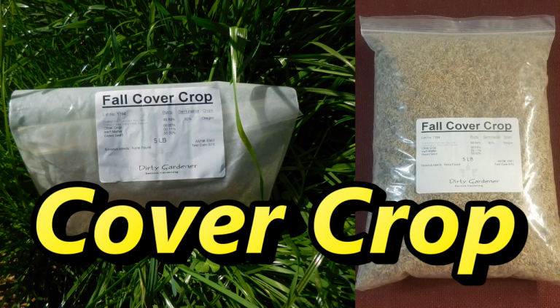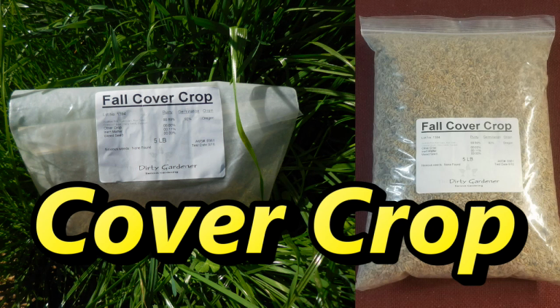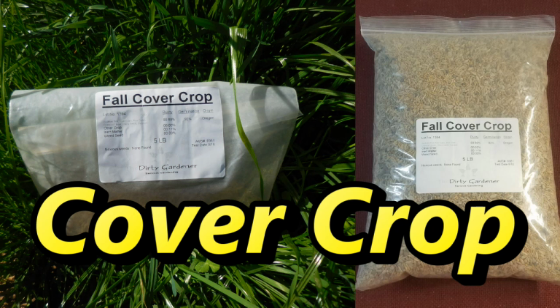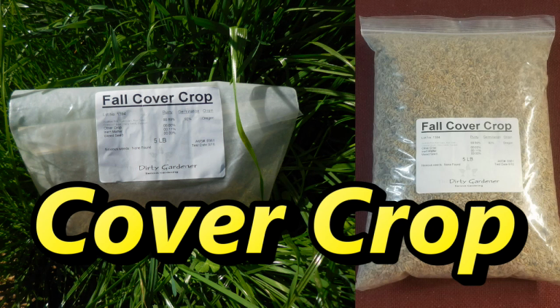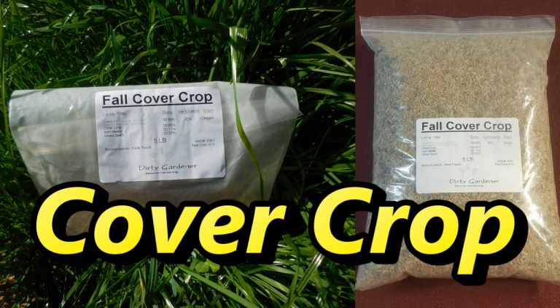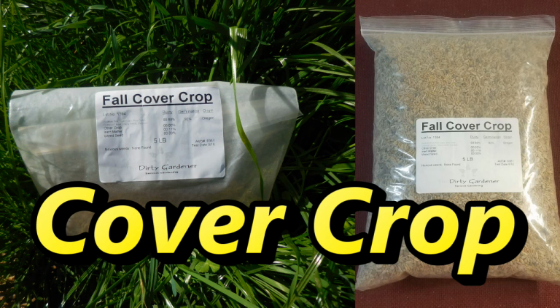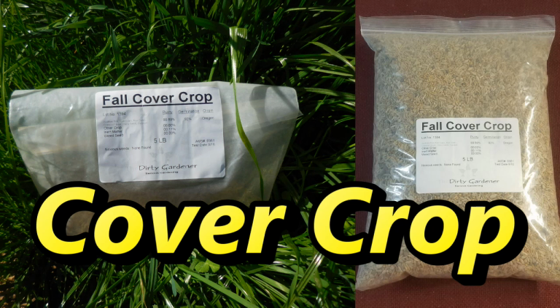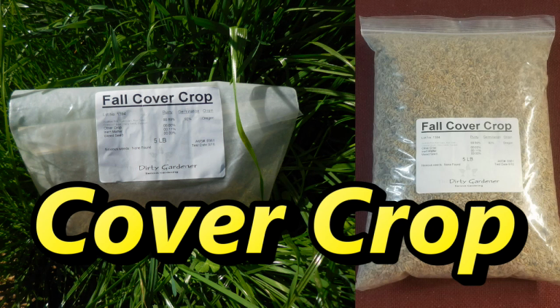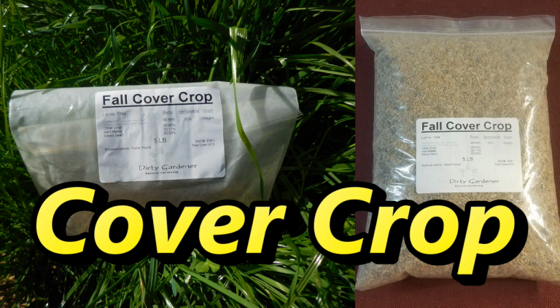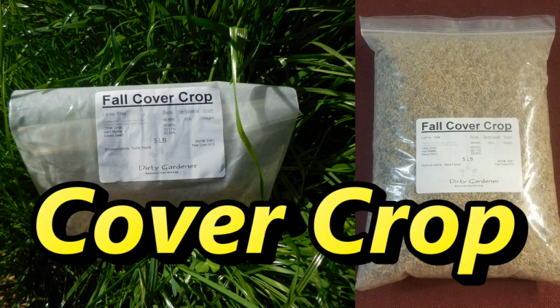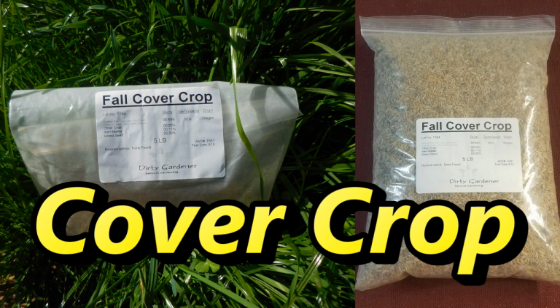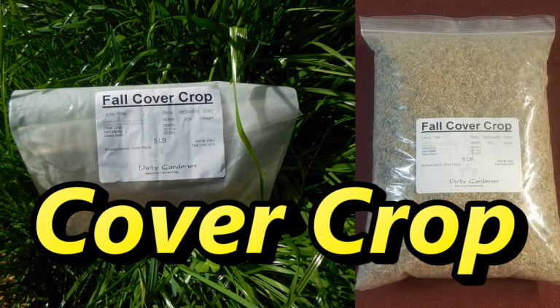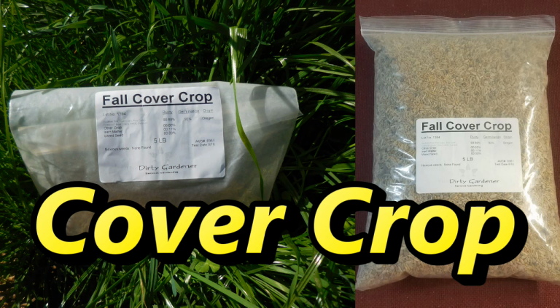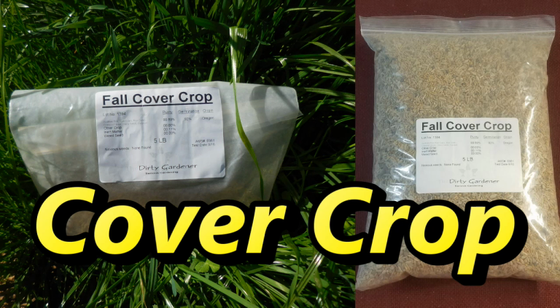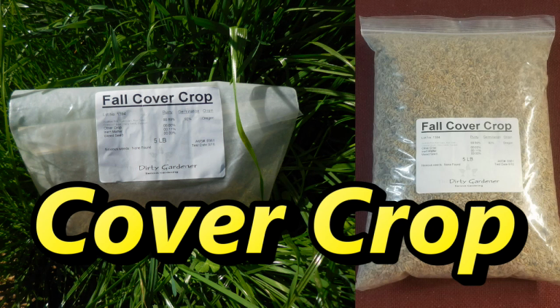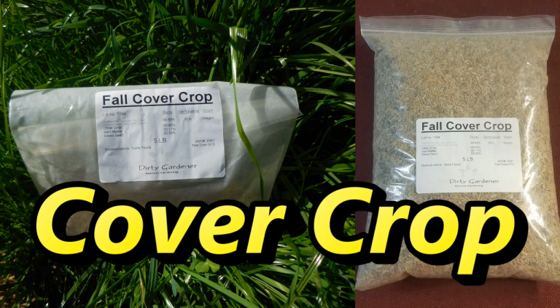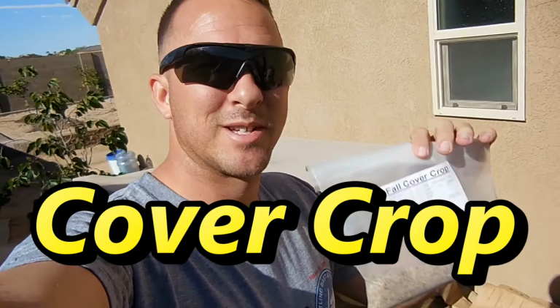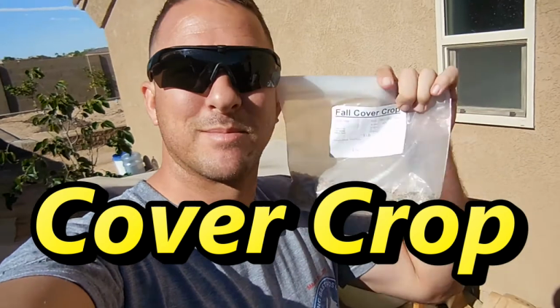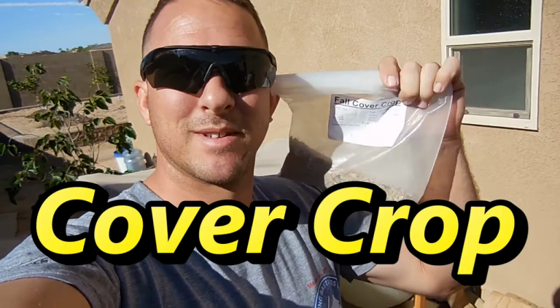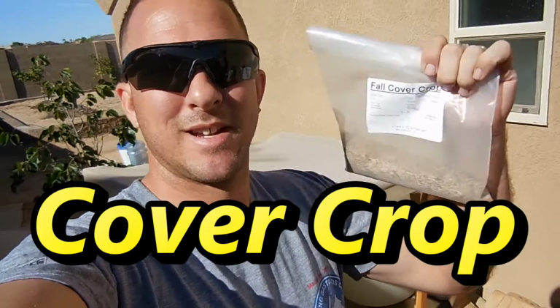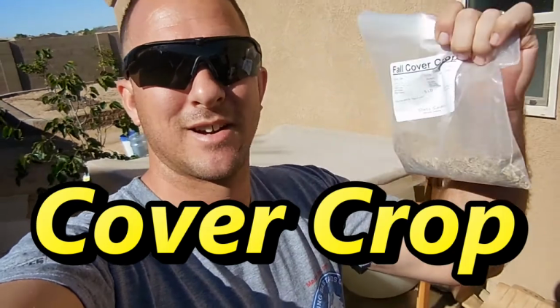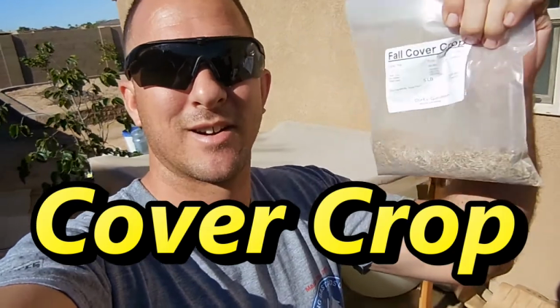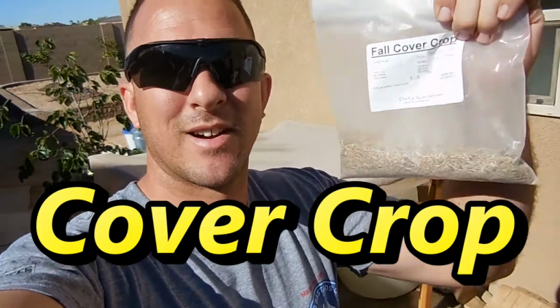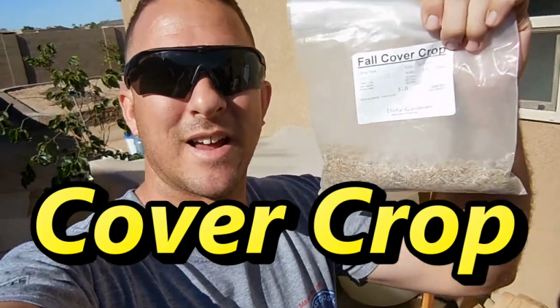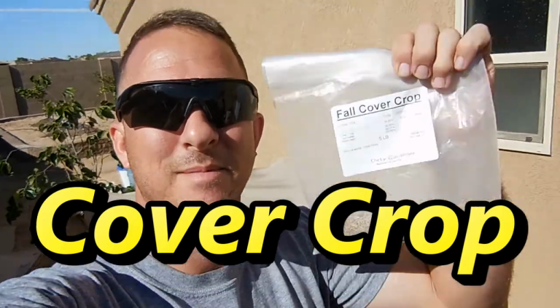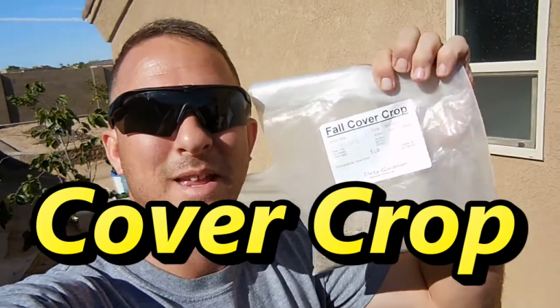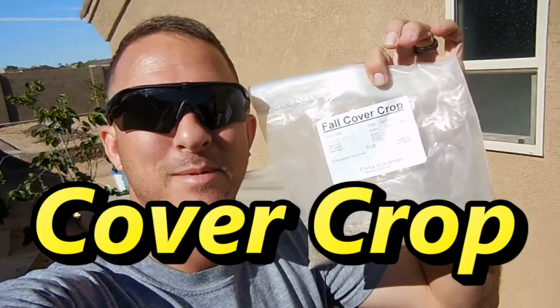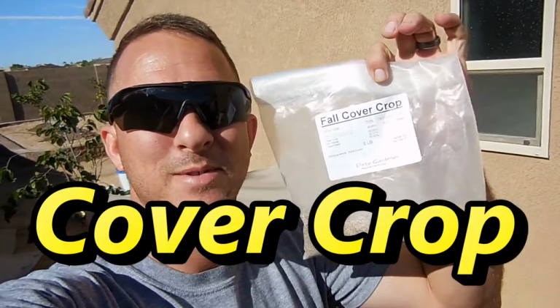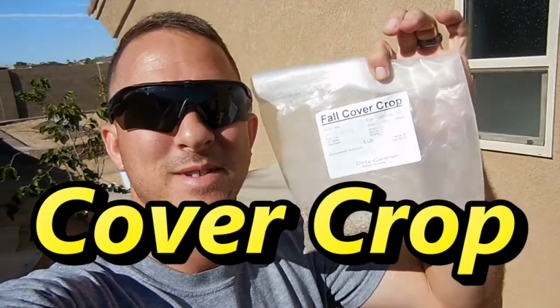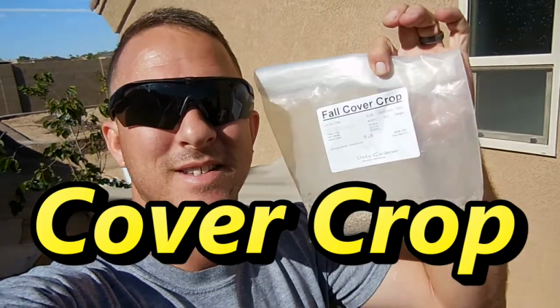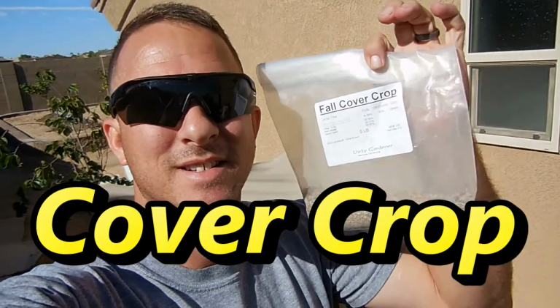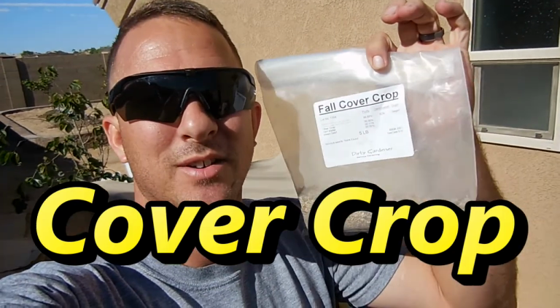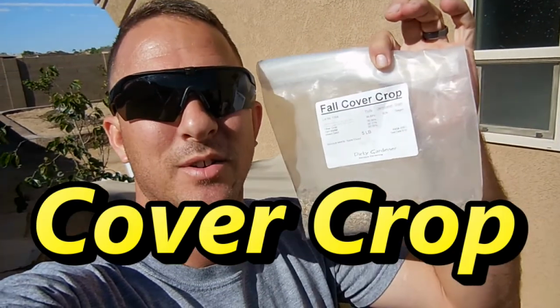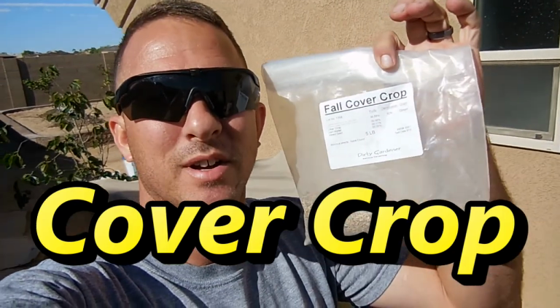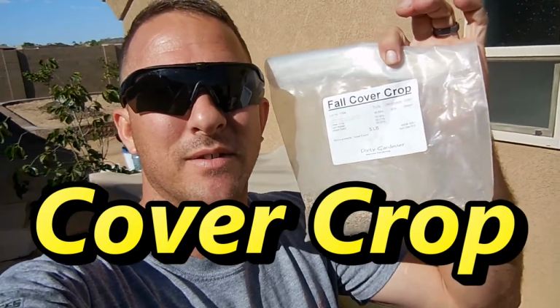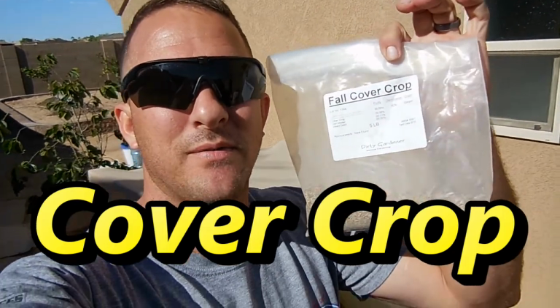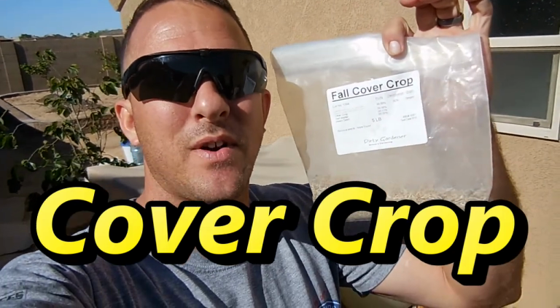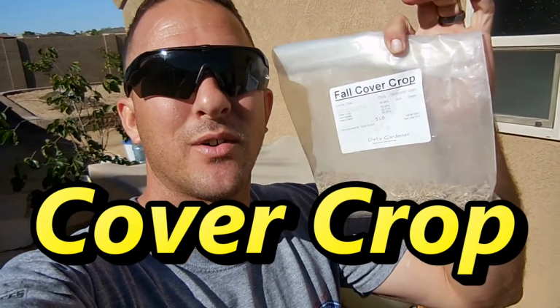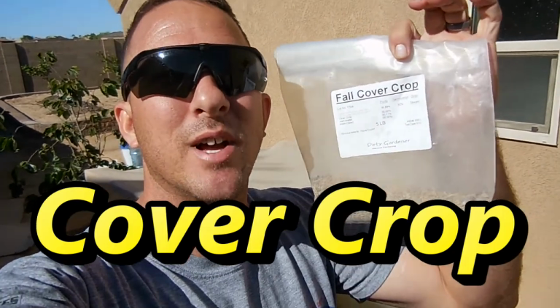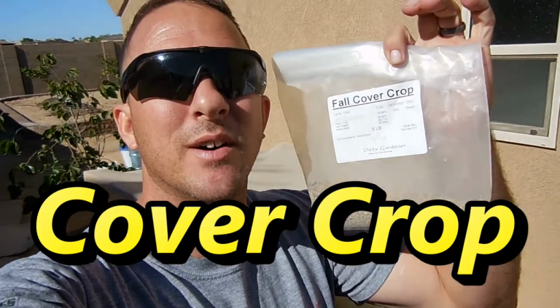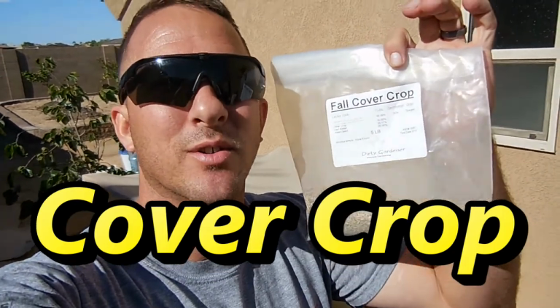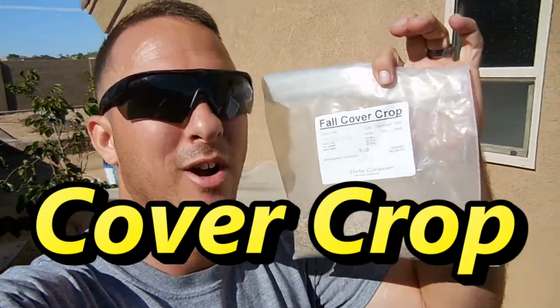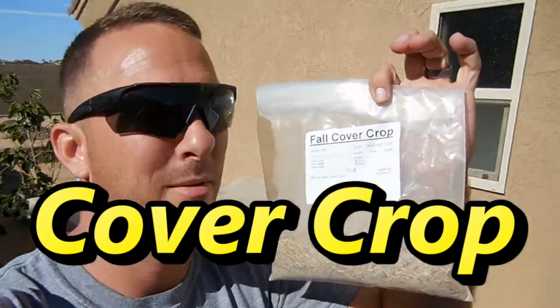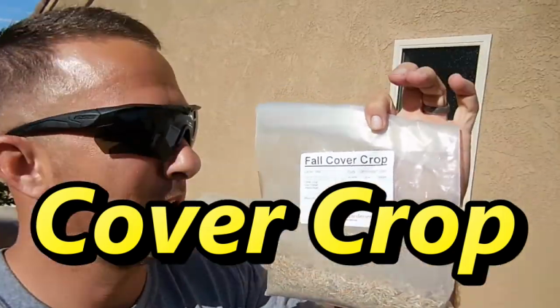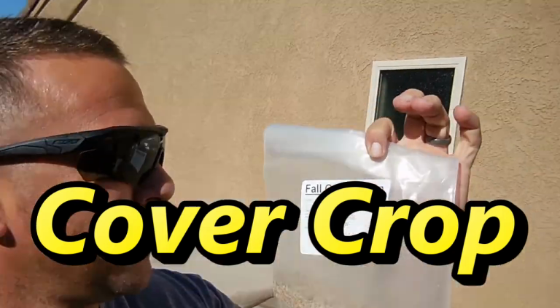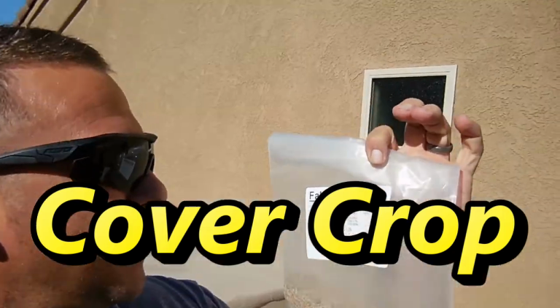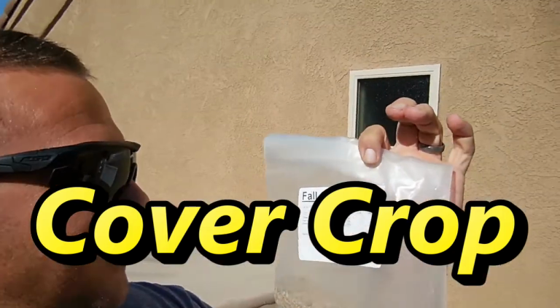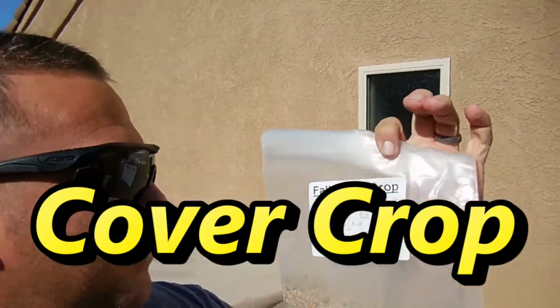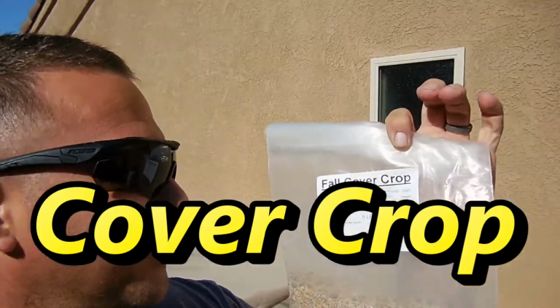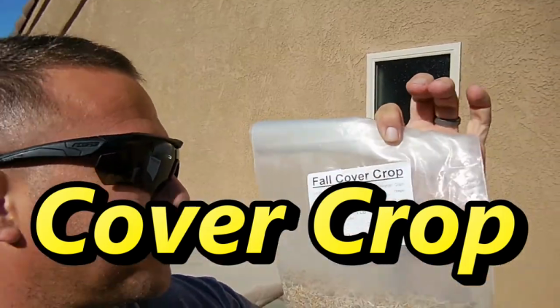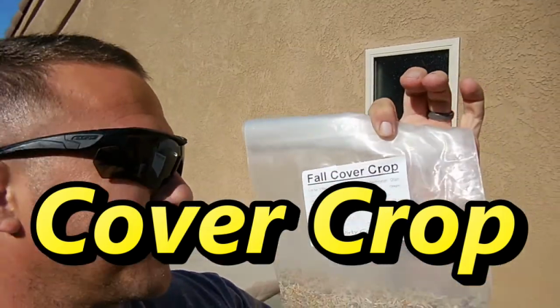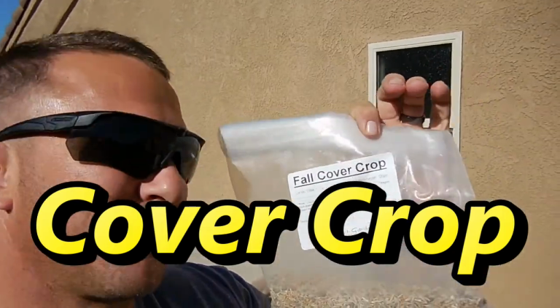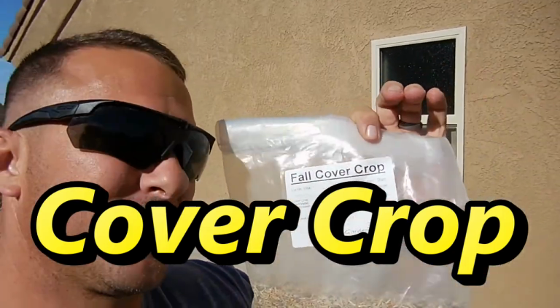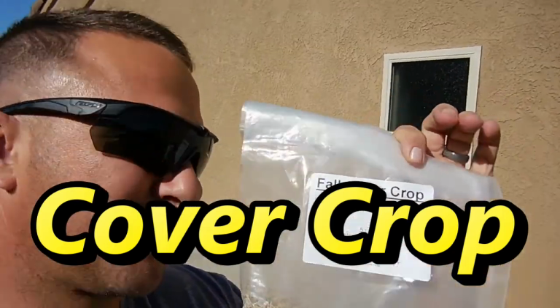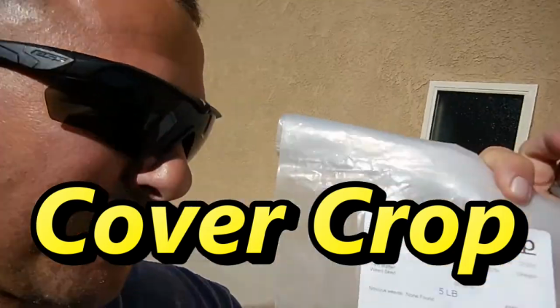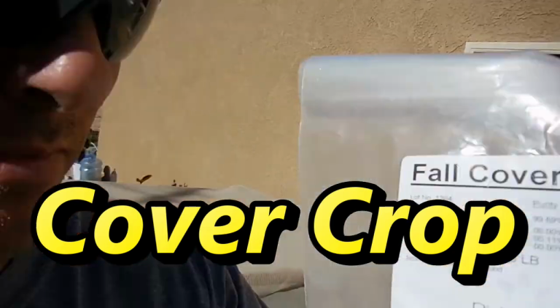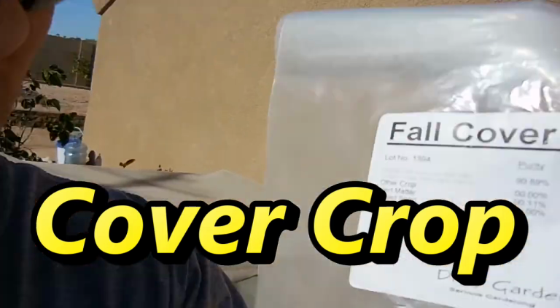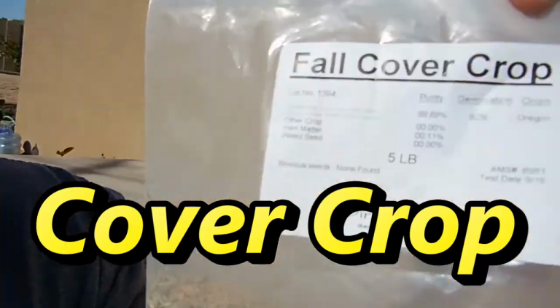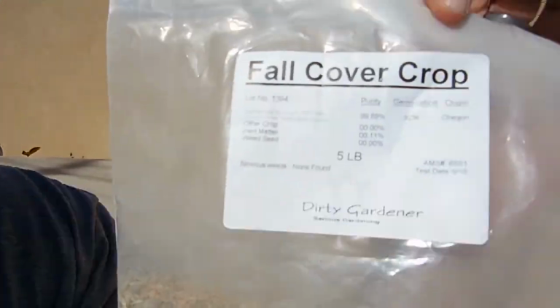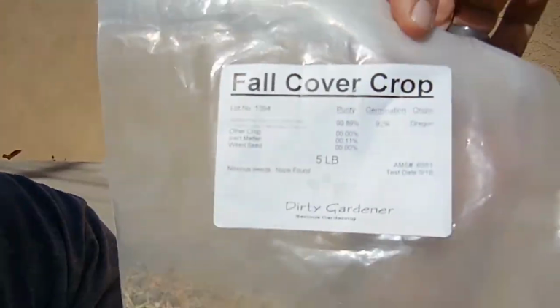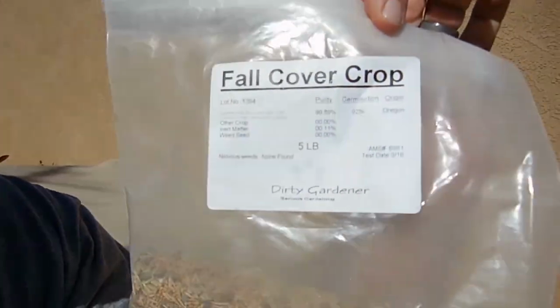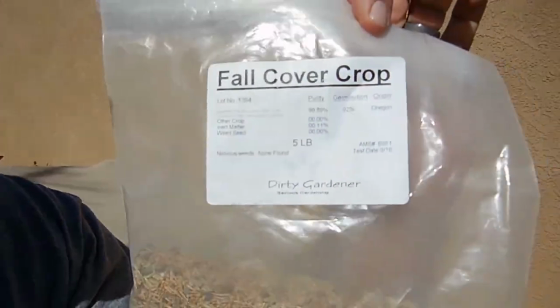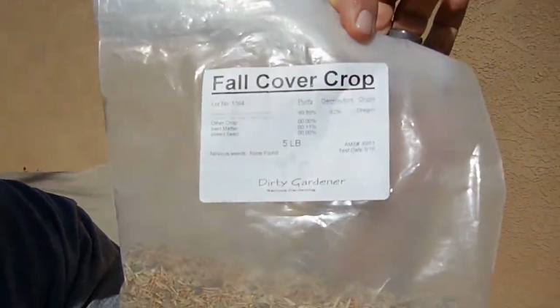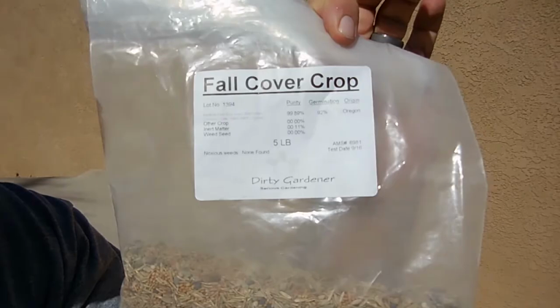Alright folks, today we're going to go over something I'm using. It's called a fall cover crop. This one specifically is from Dirty Gardener.